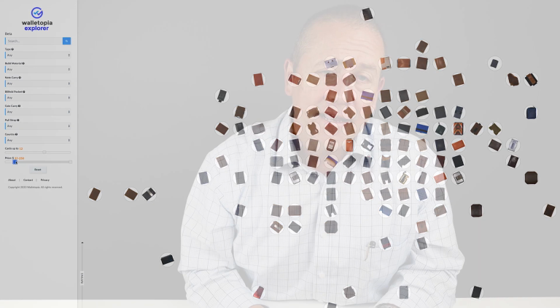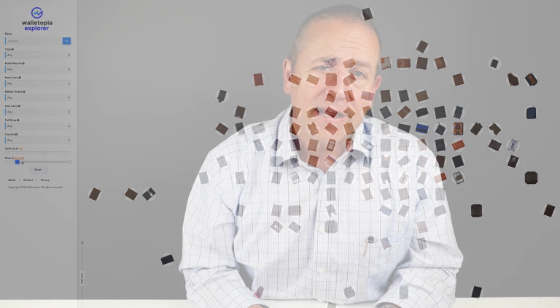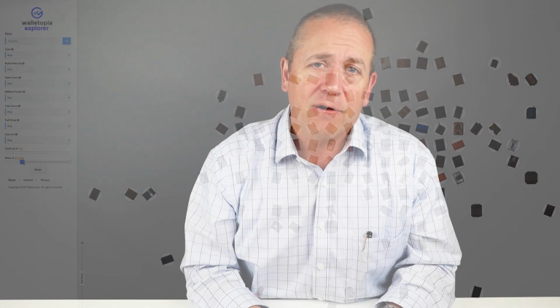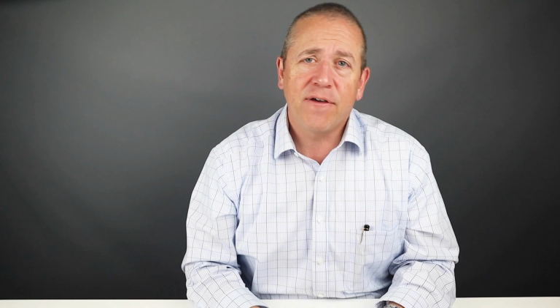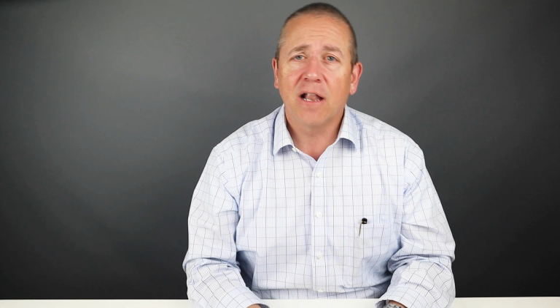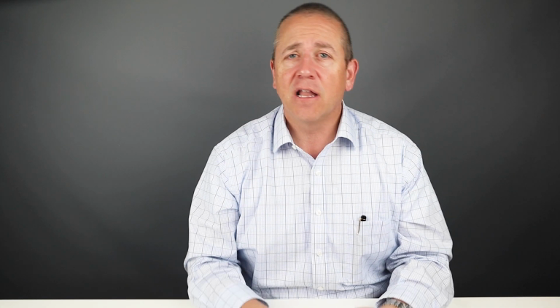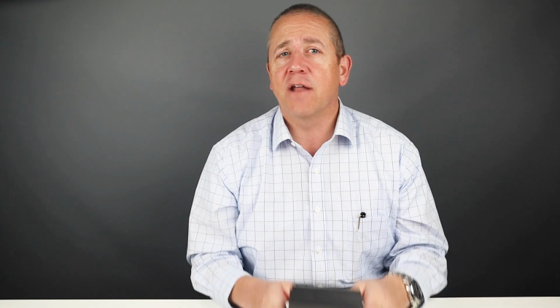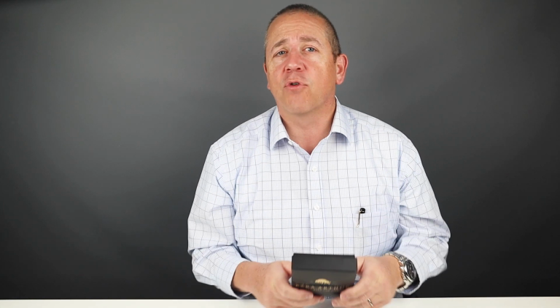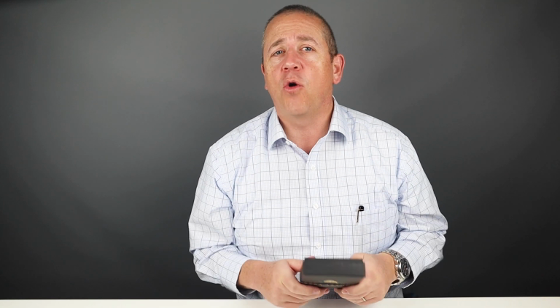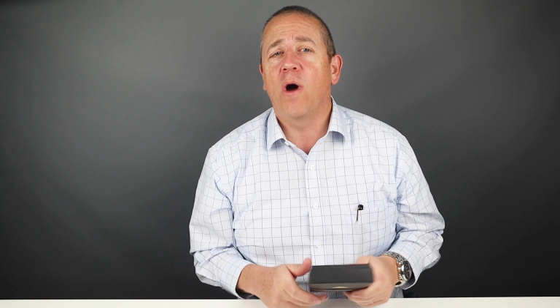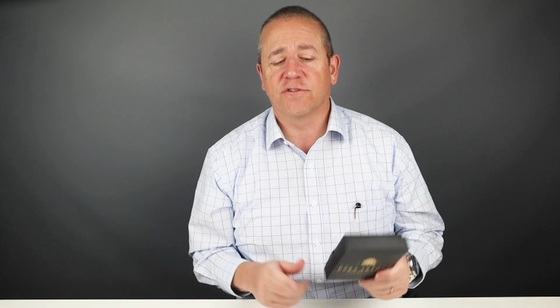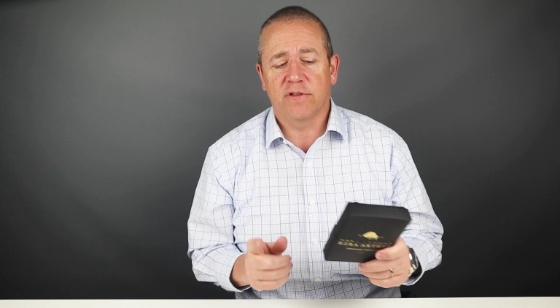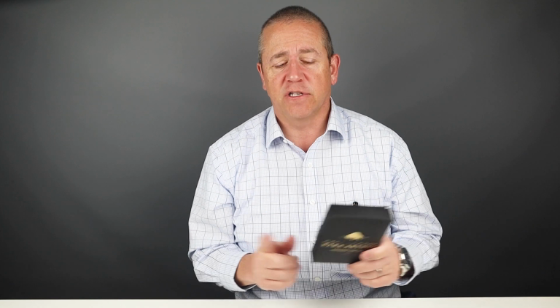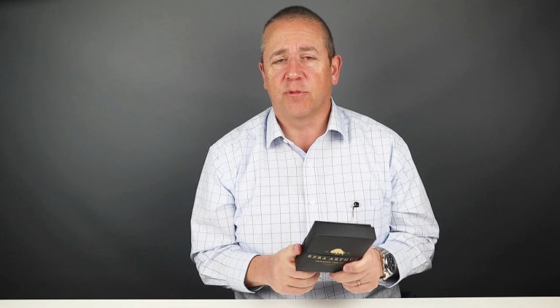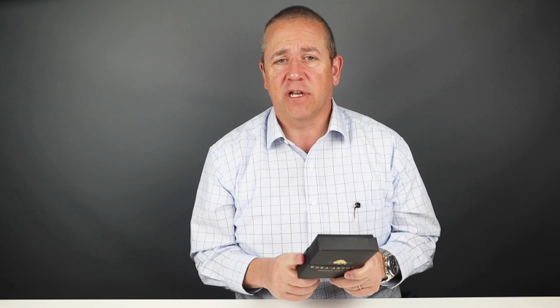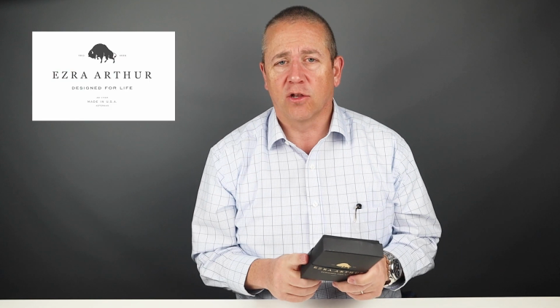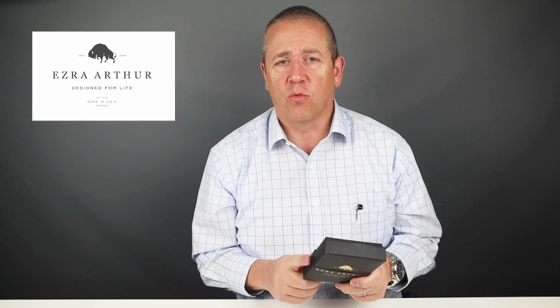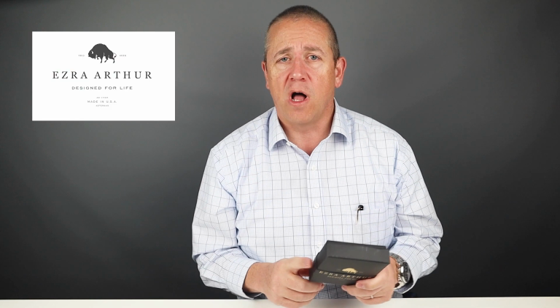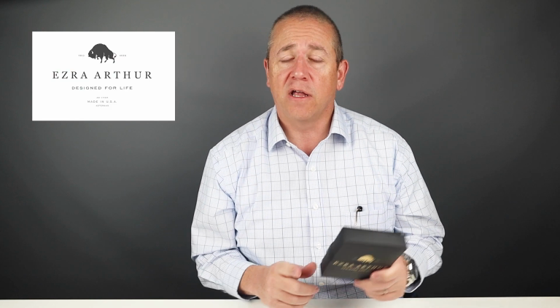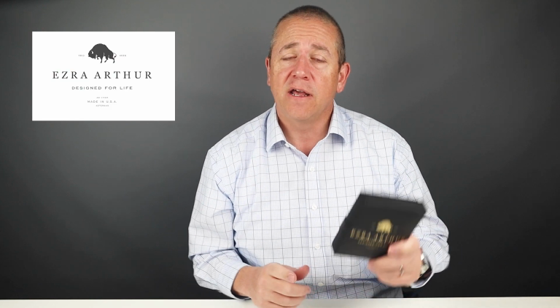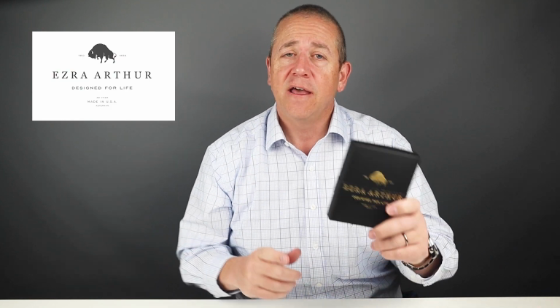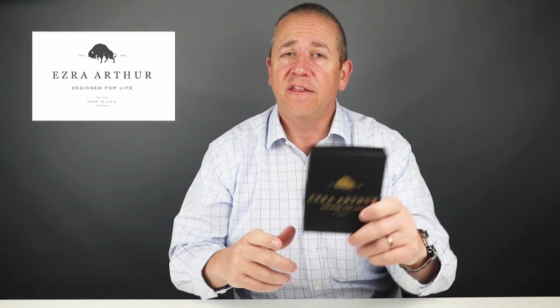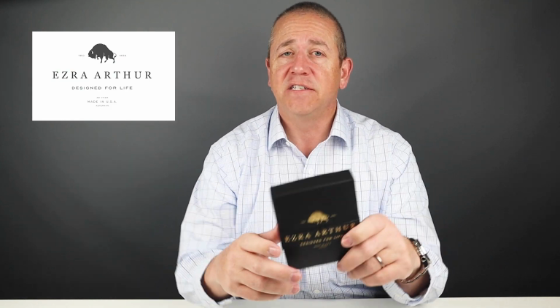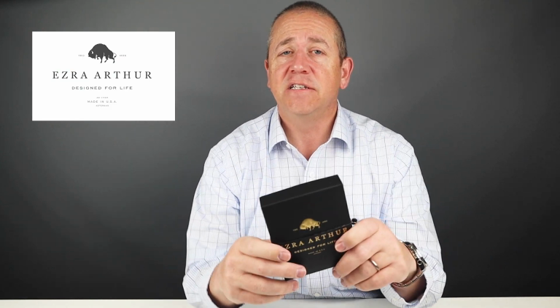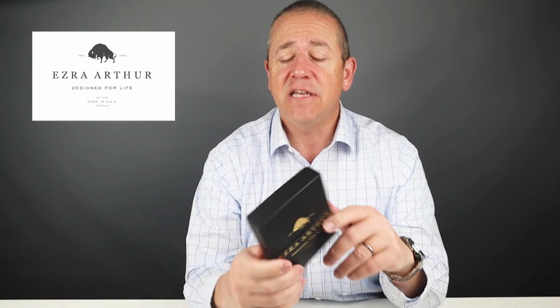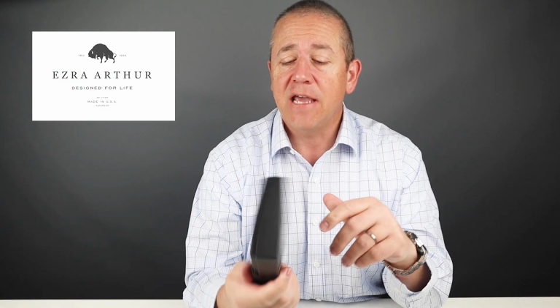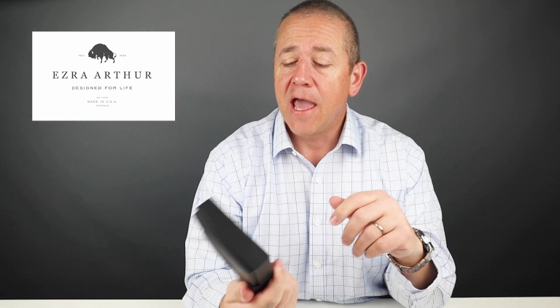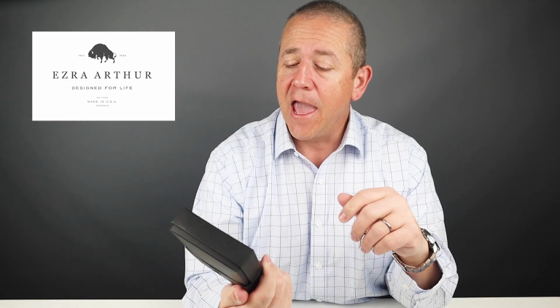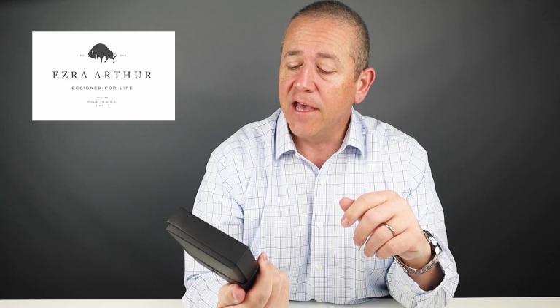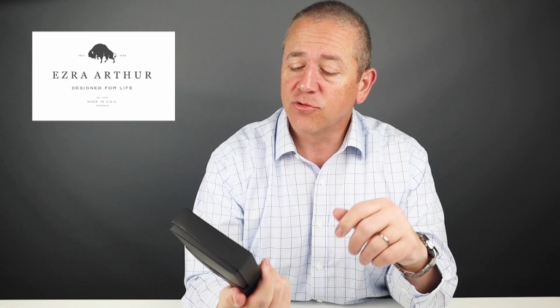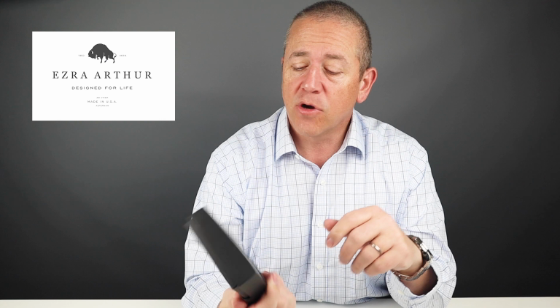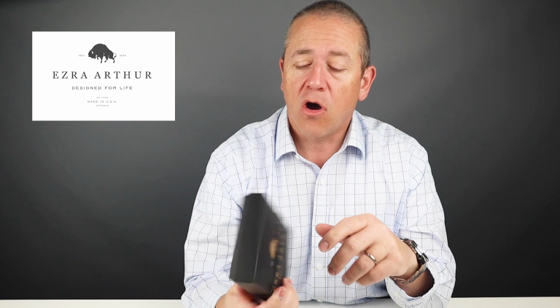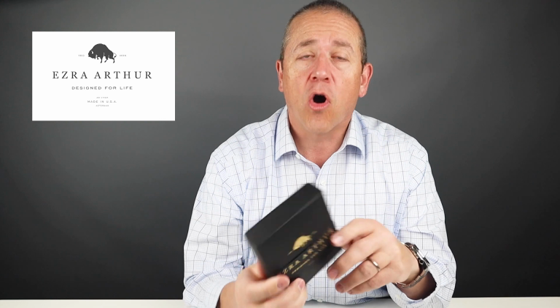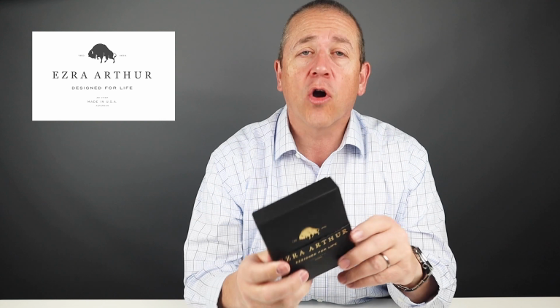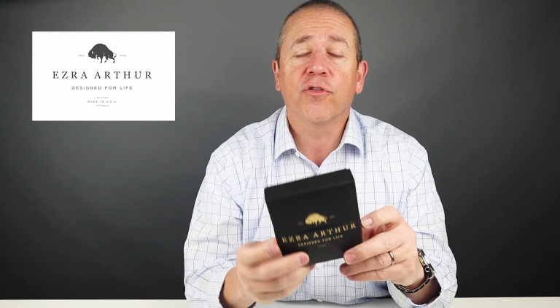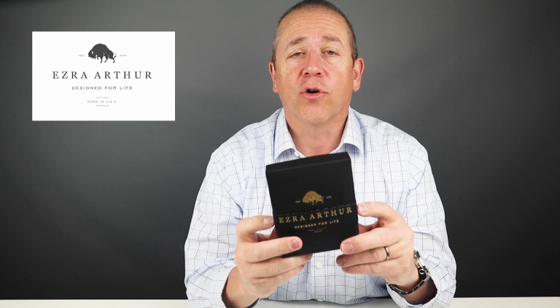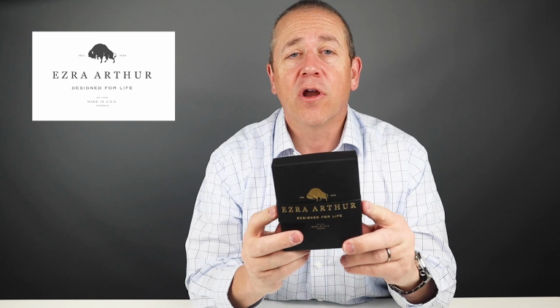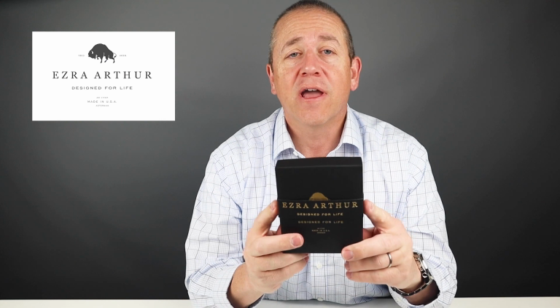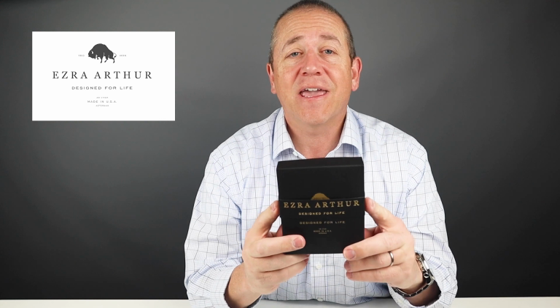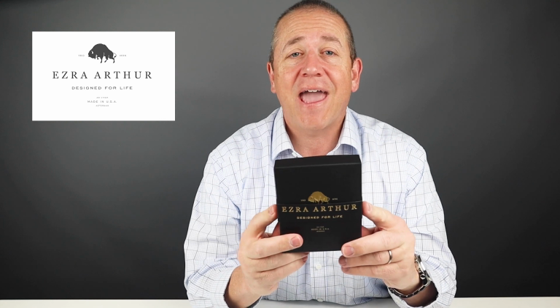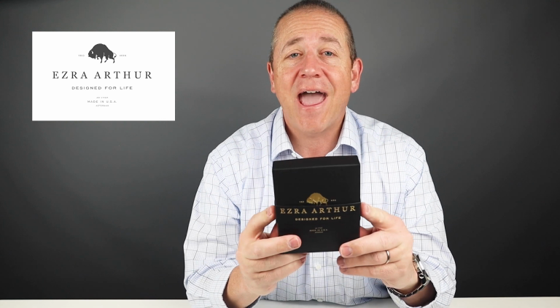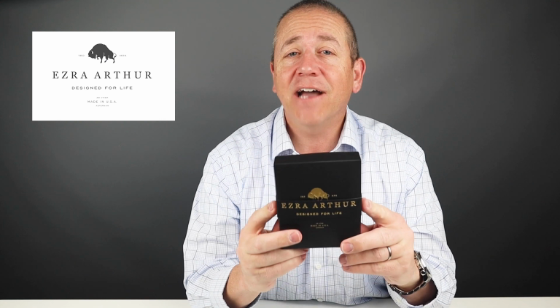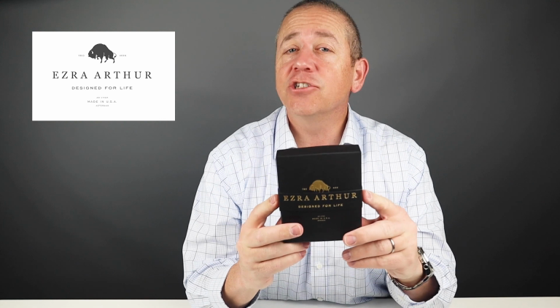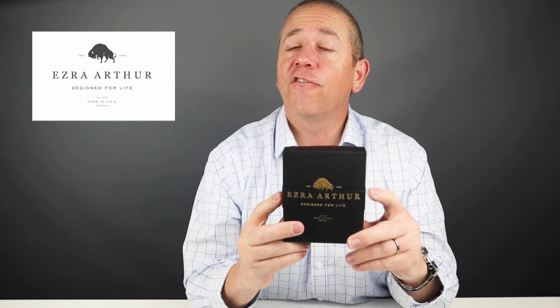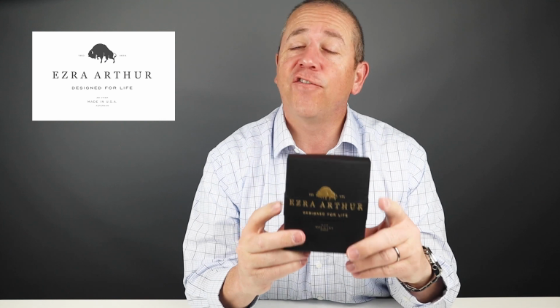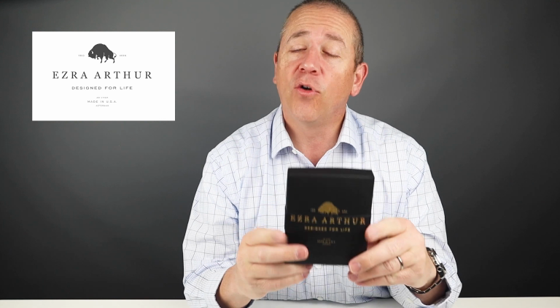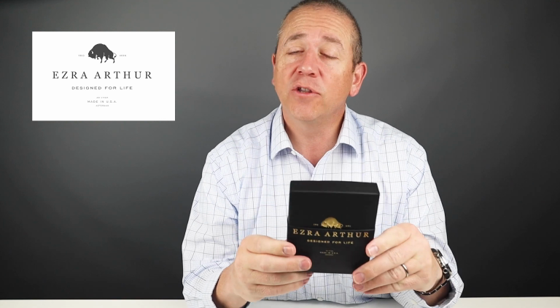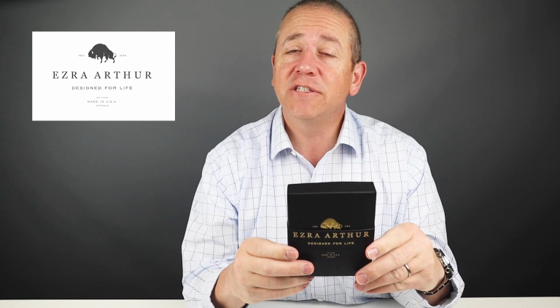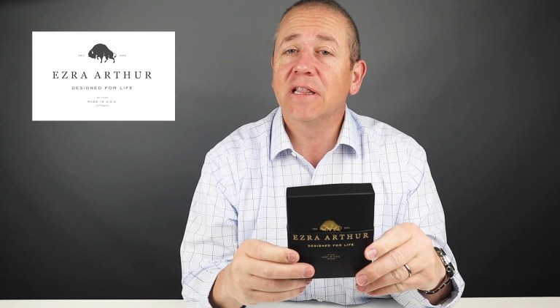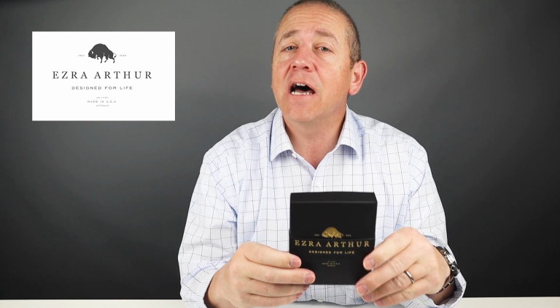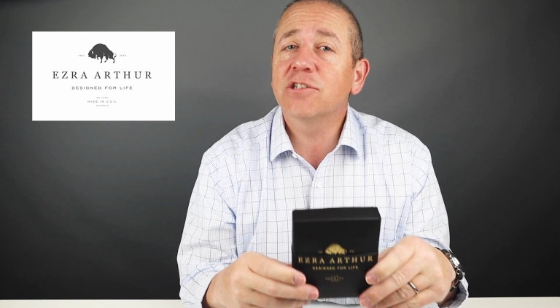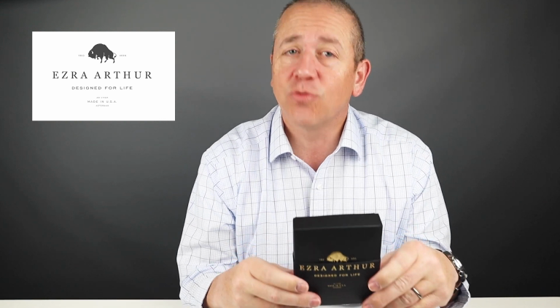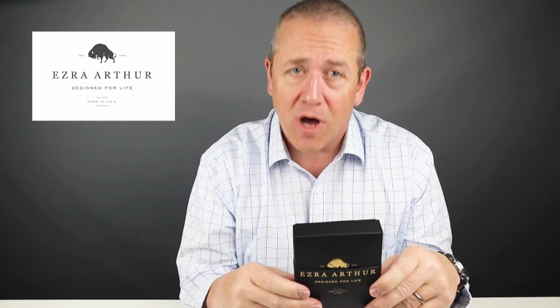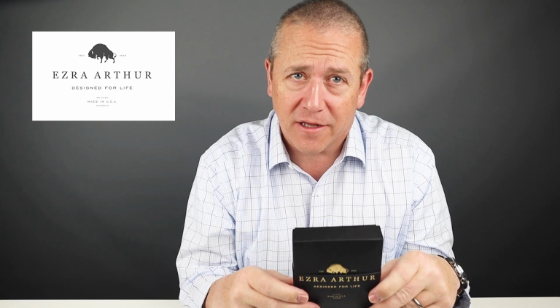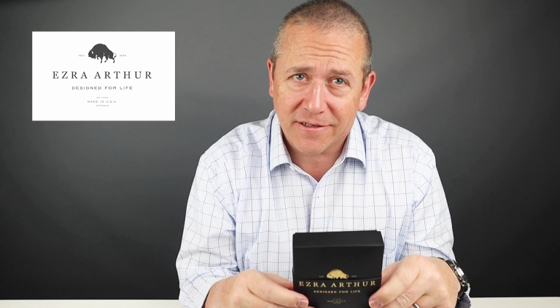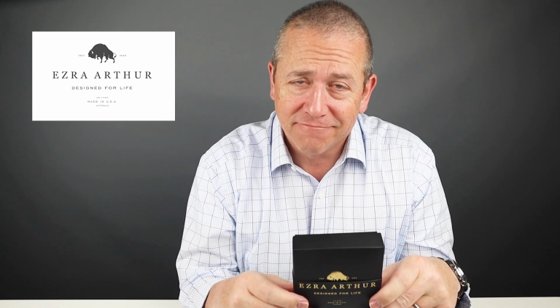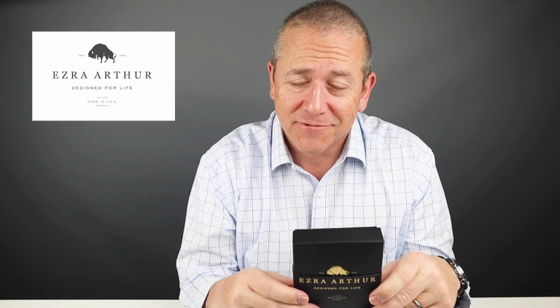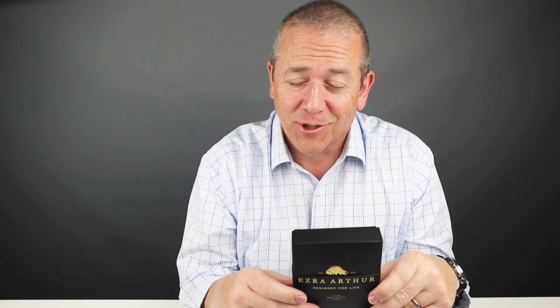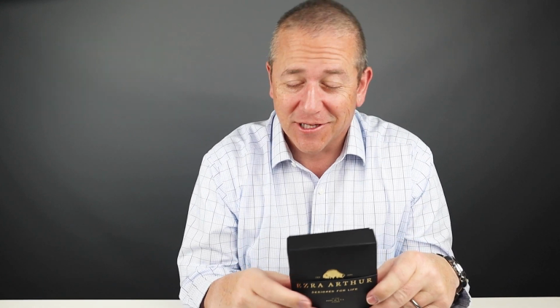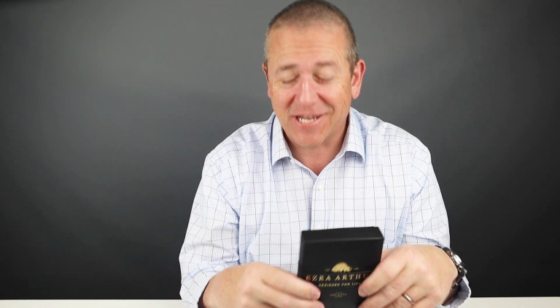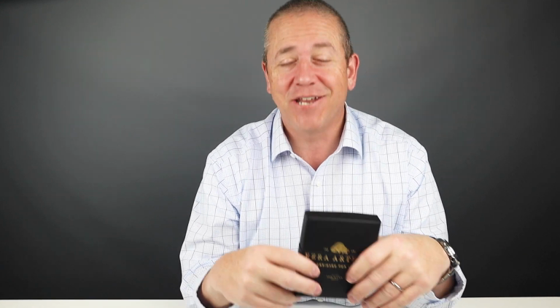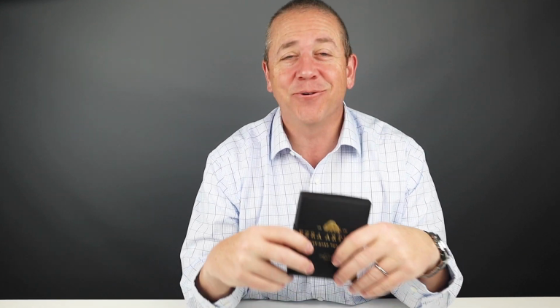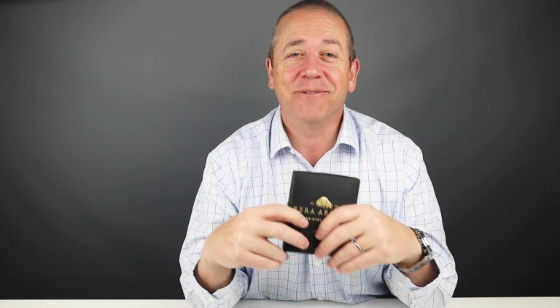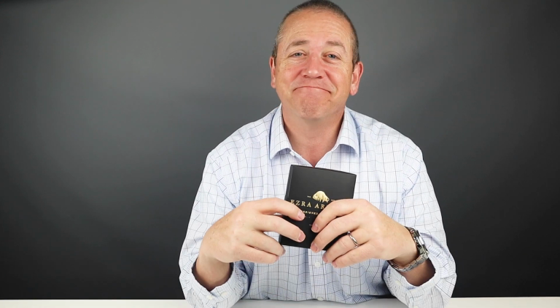Now, we've had a lot of requests for this particular wallet. This is the Ezra Arthur Cash Fold Deluxe Wallet. So let's get into it.